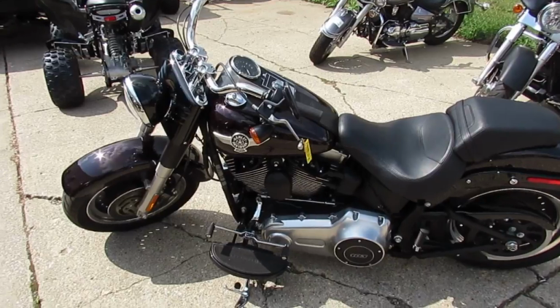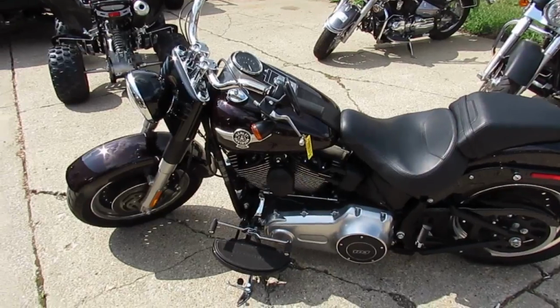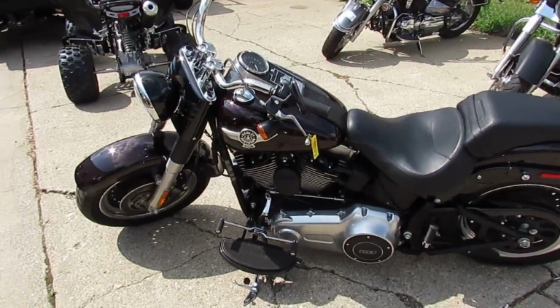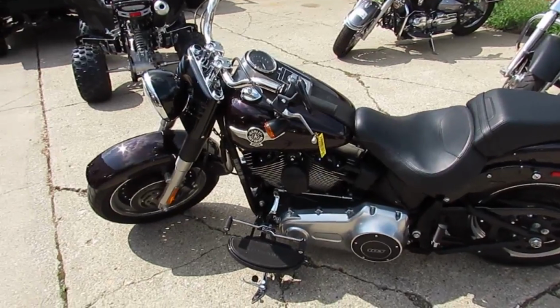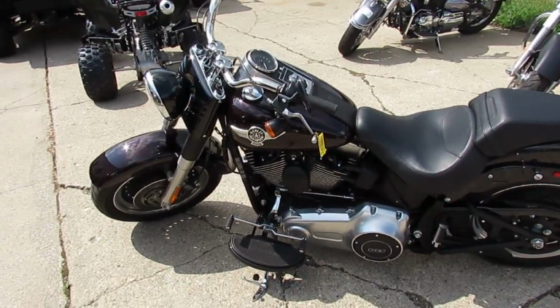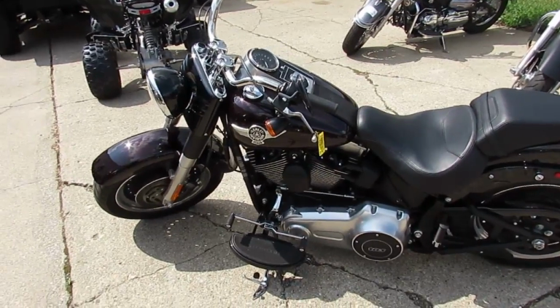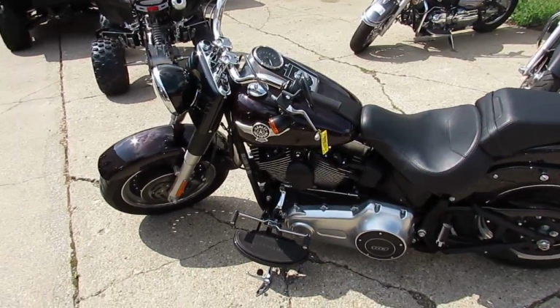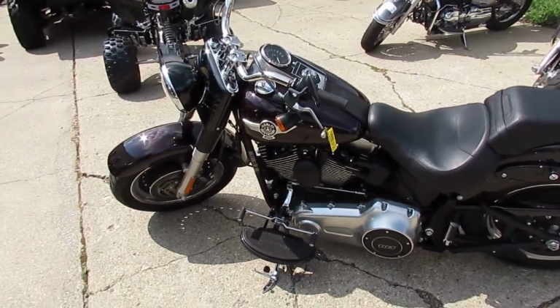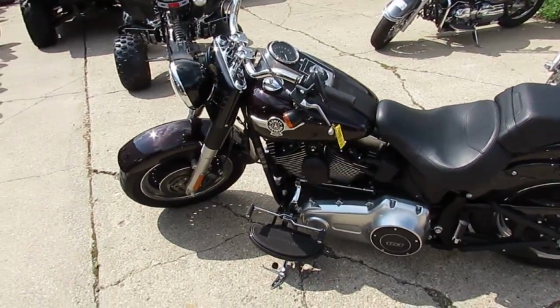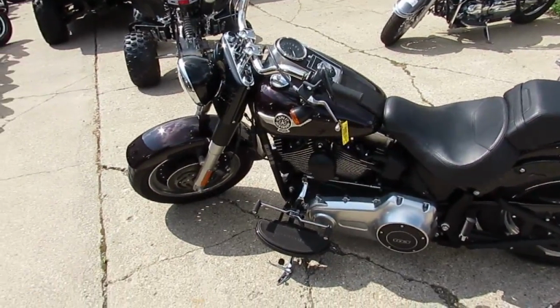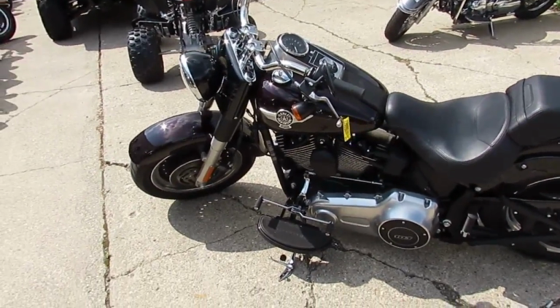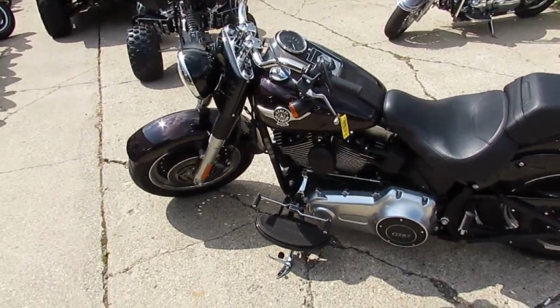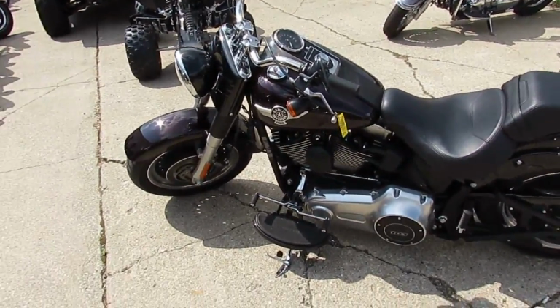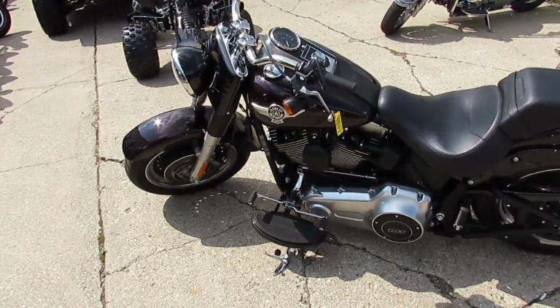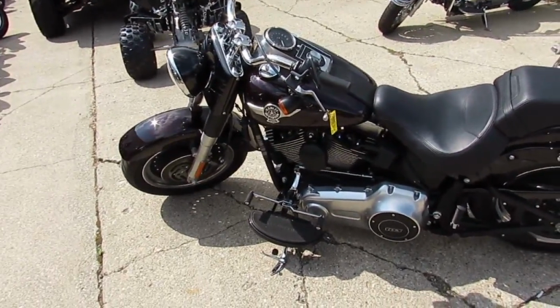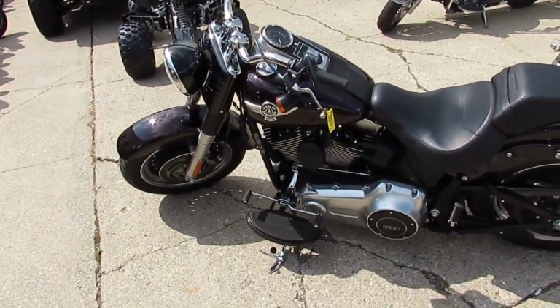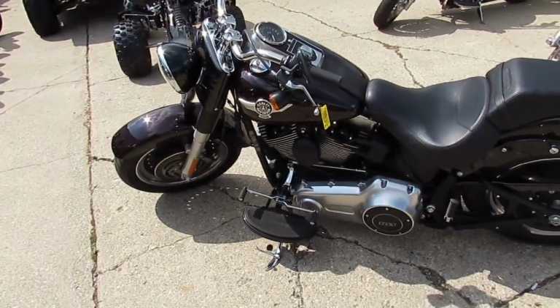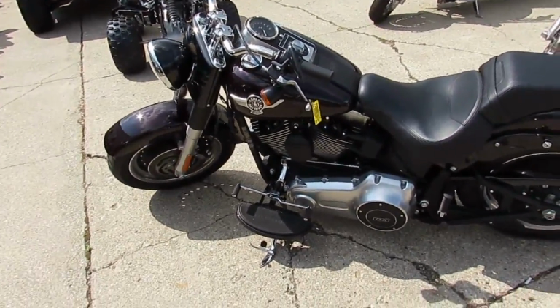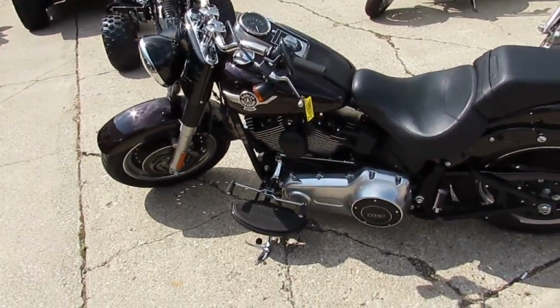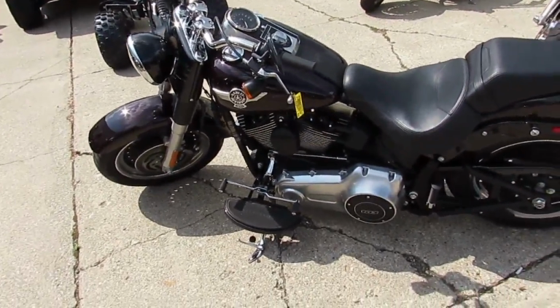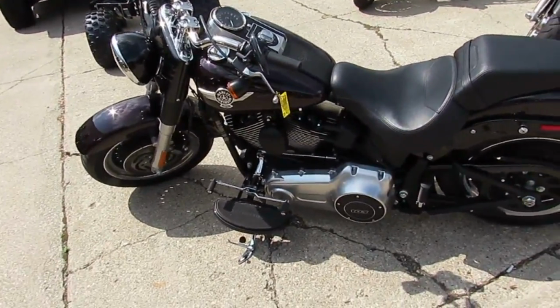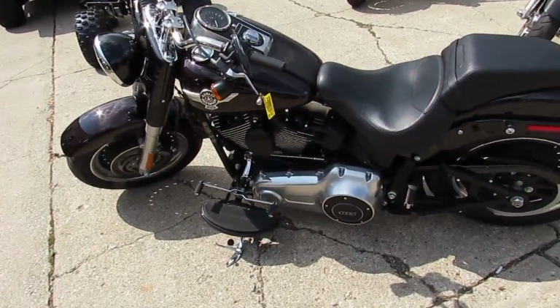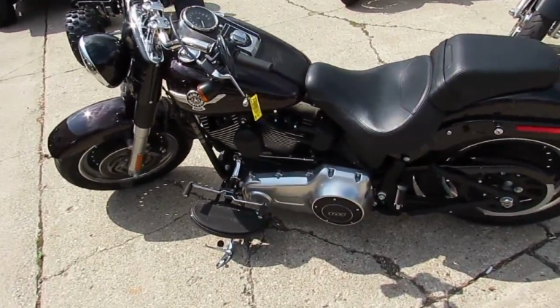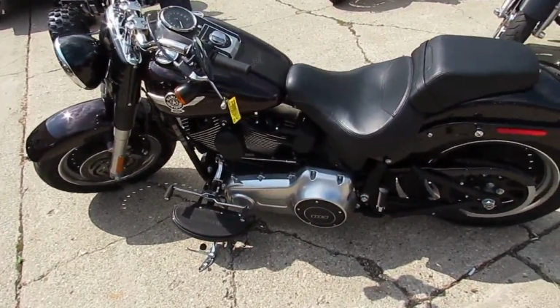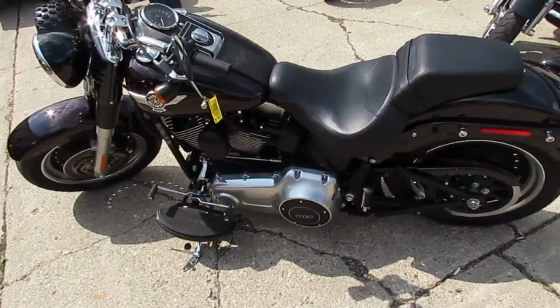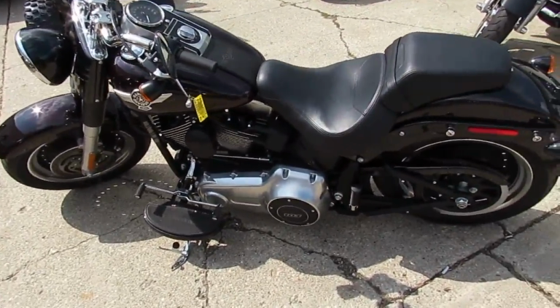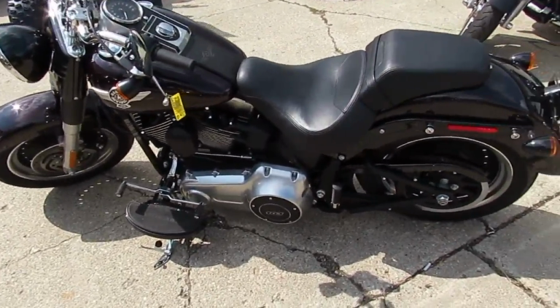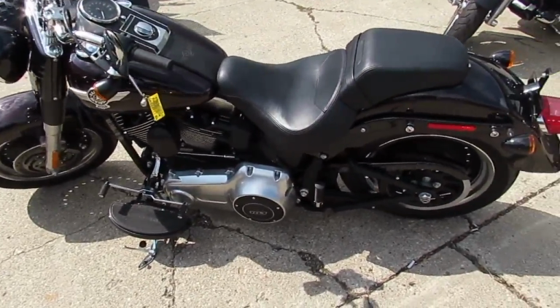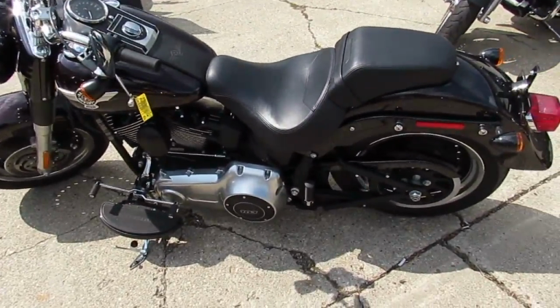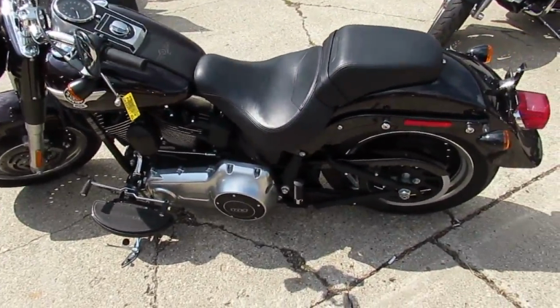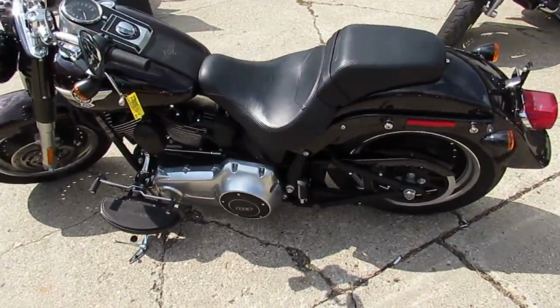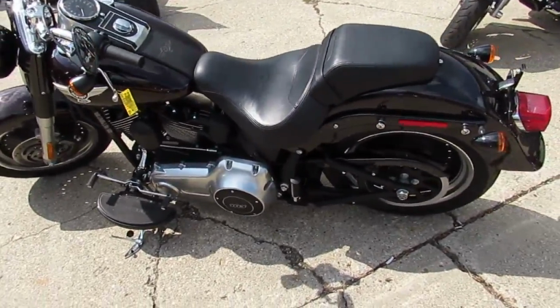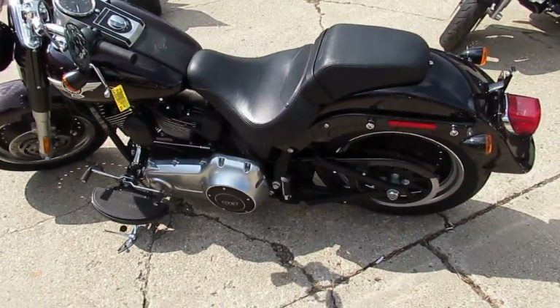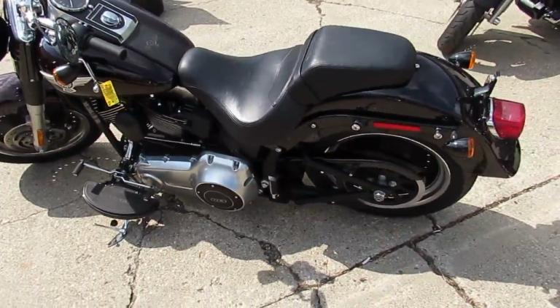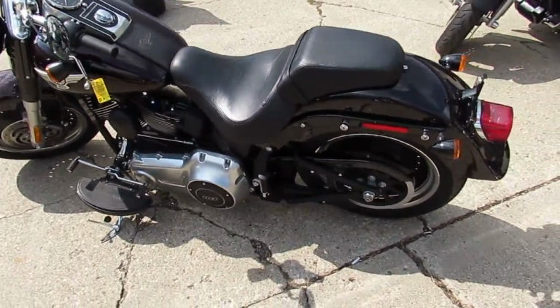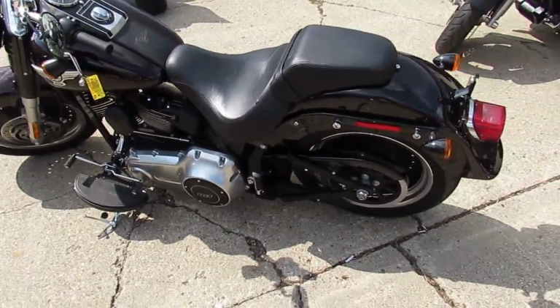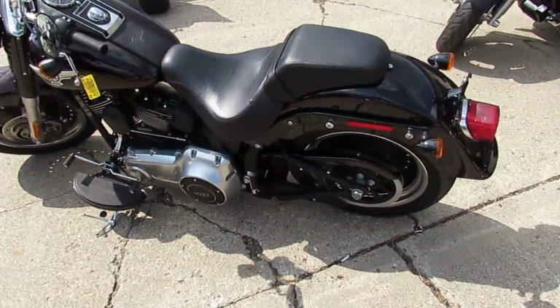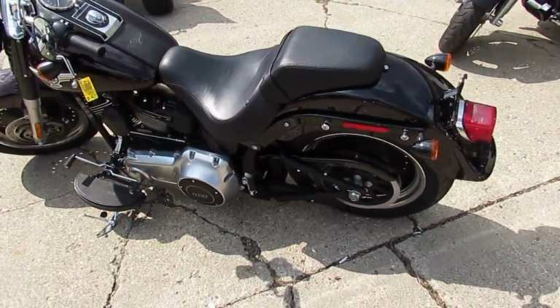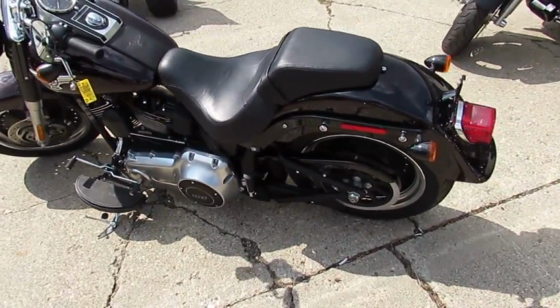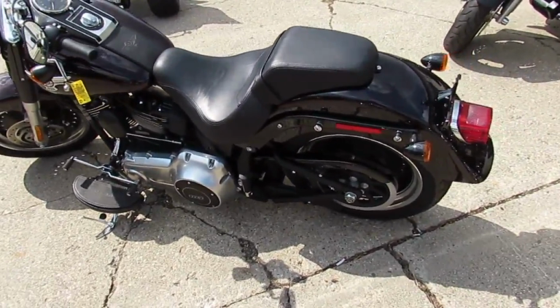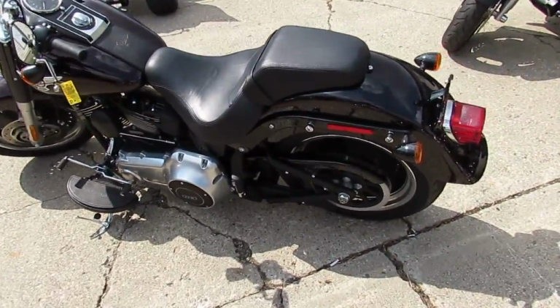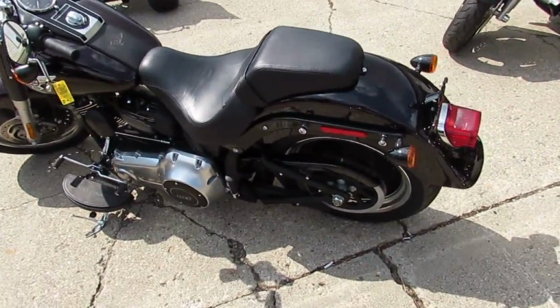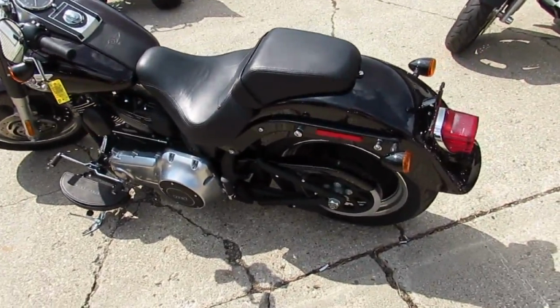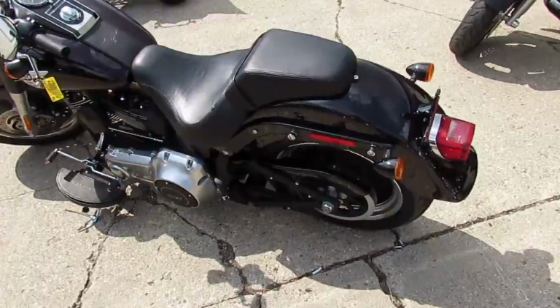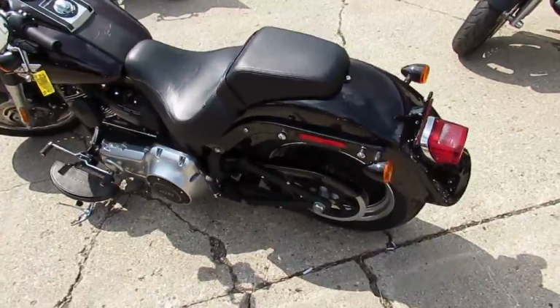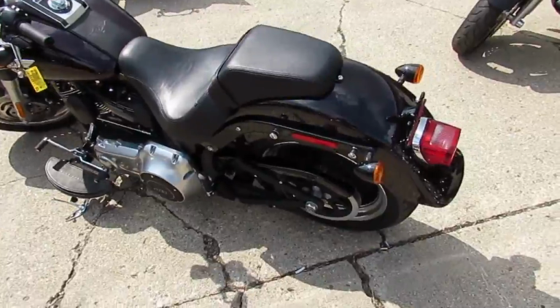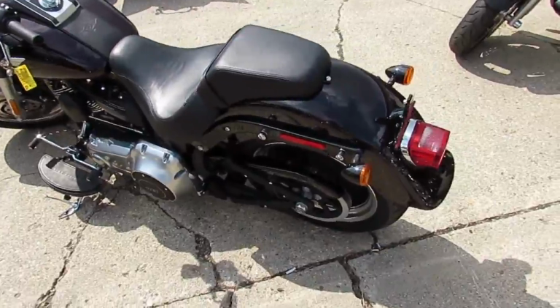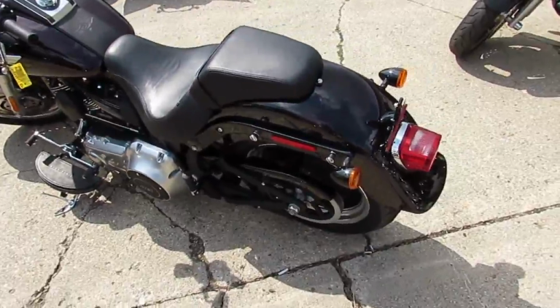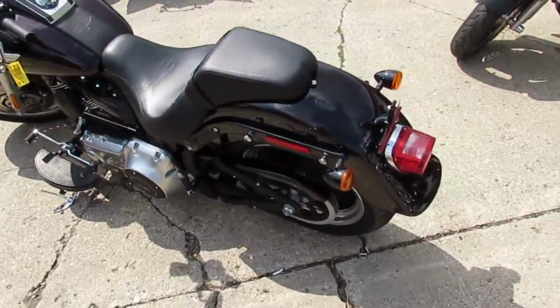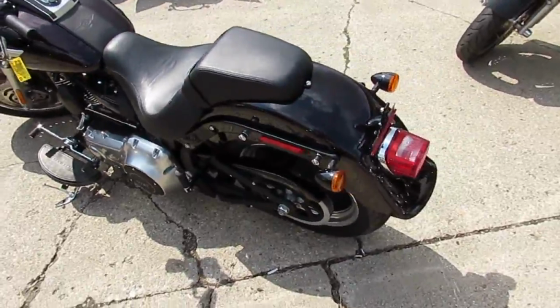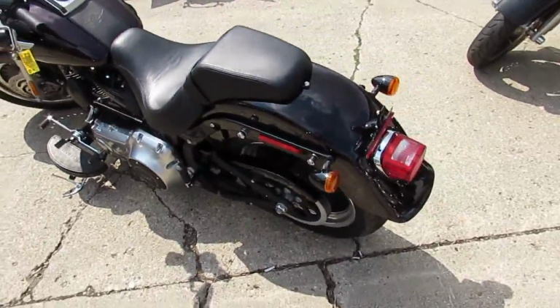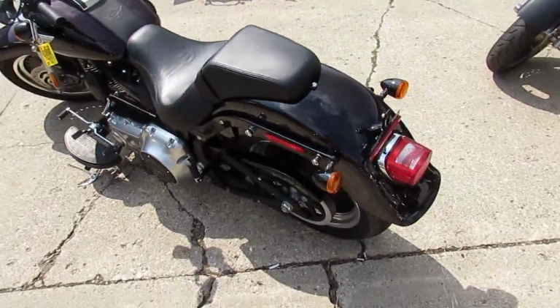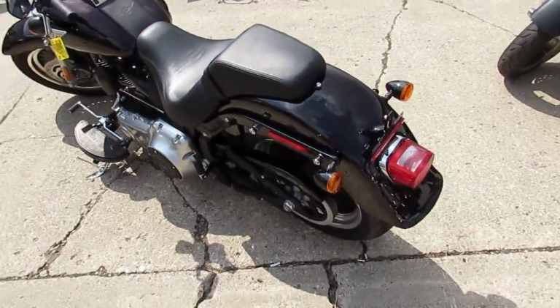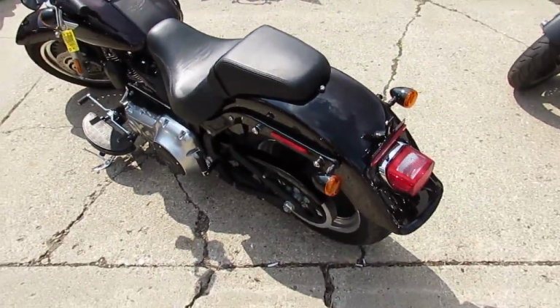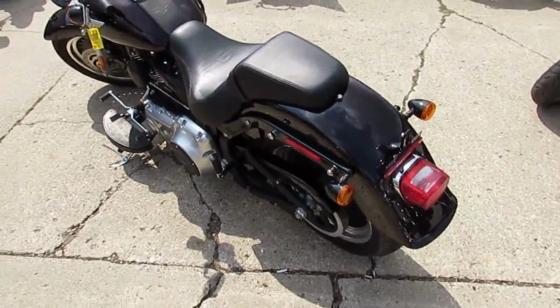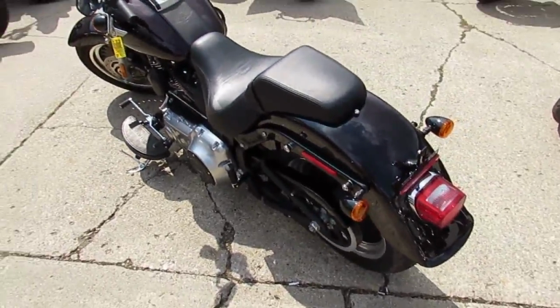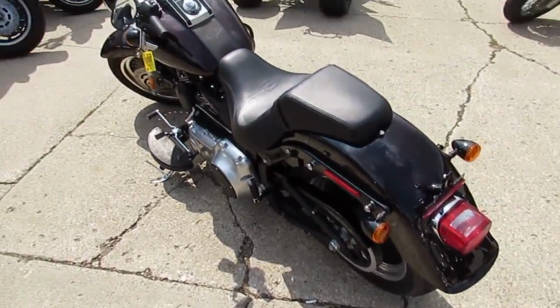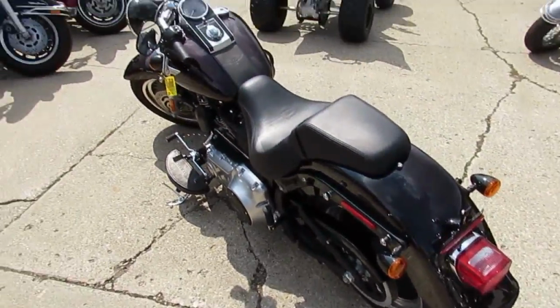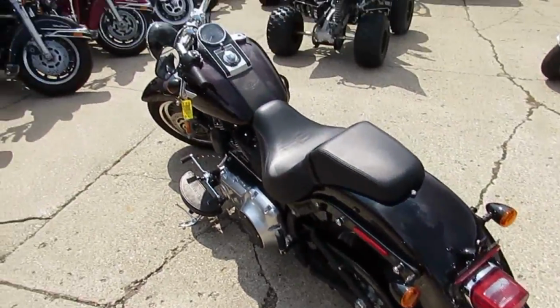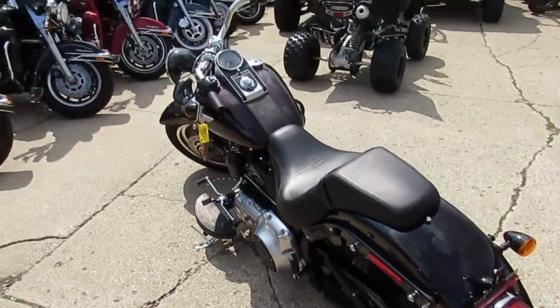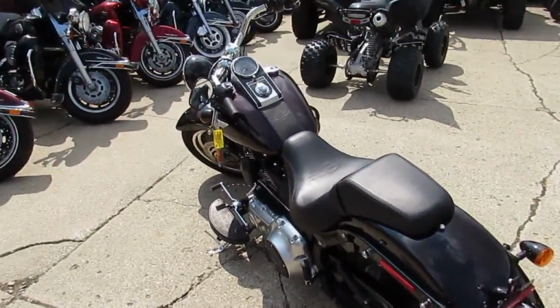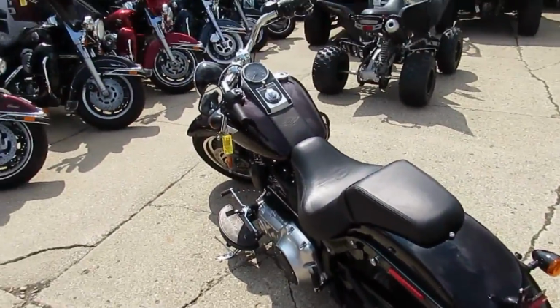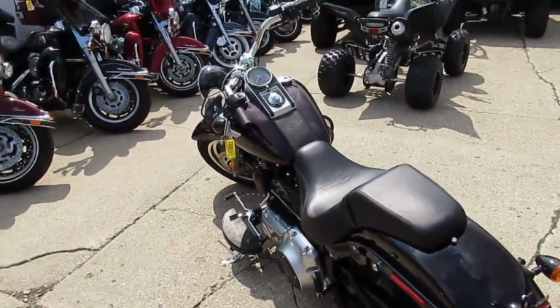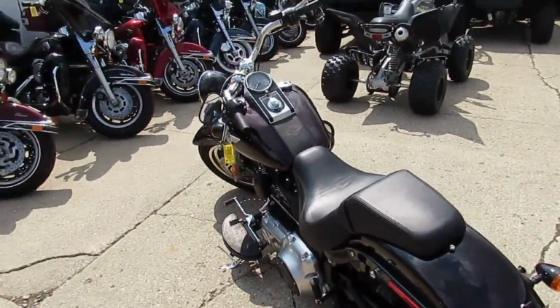Hey guys, it's Andrew and Jimmy here doing some videos. We just got in three semi-loads of Harley-Davidsons. I'm going to show you a really nice one we got here.